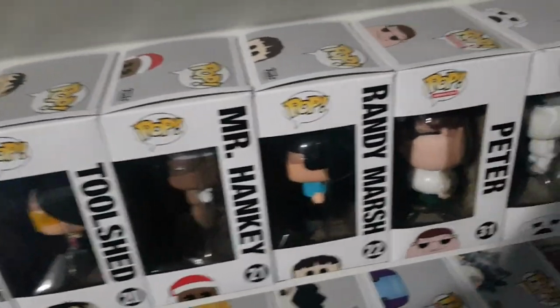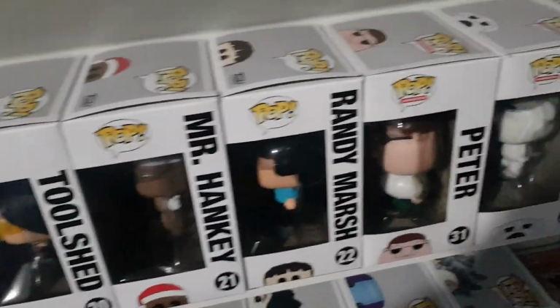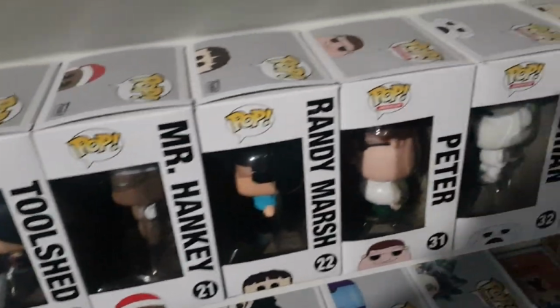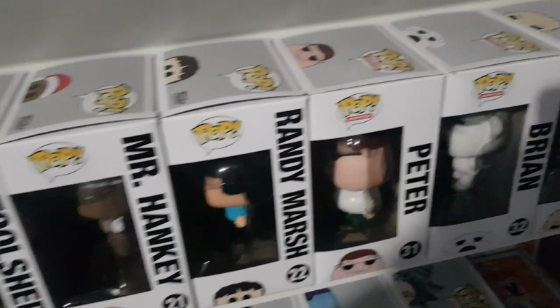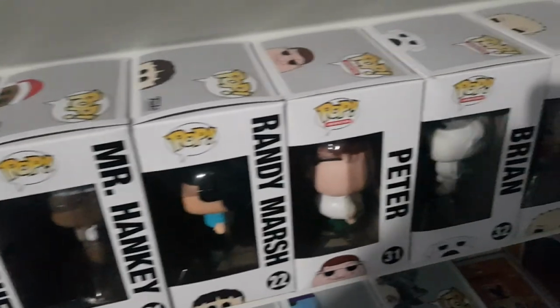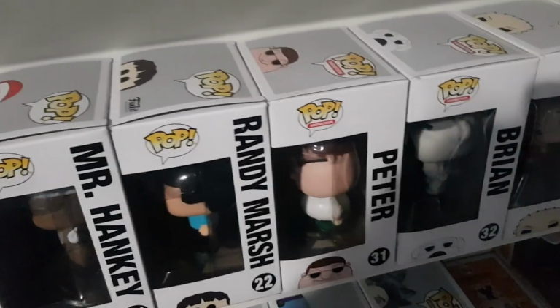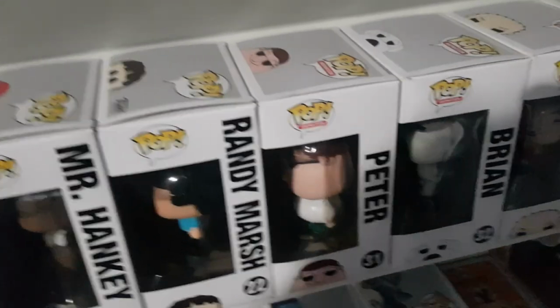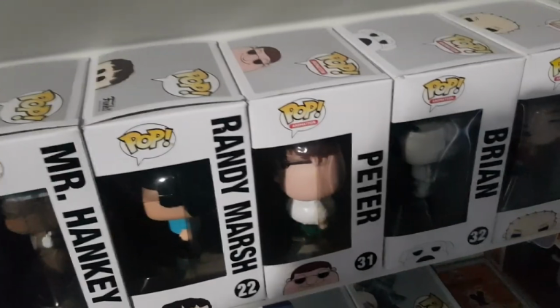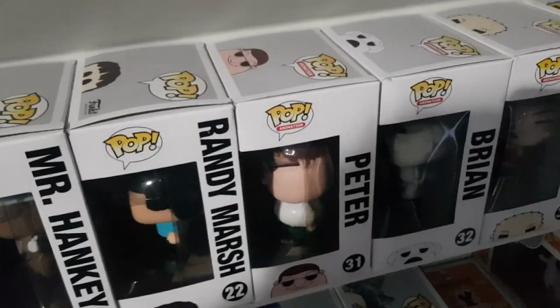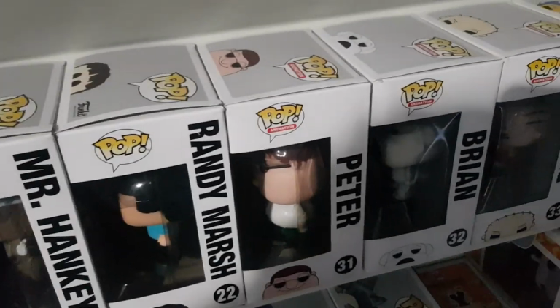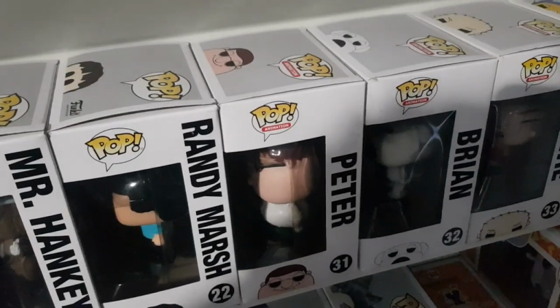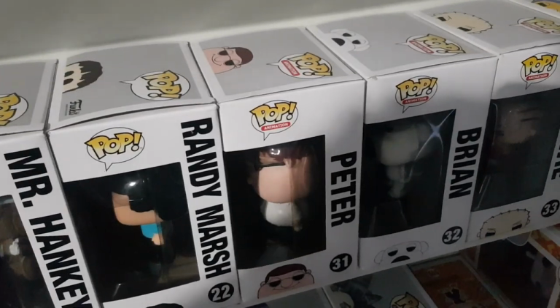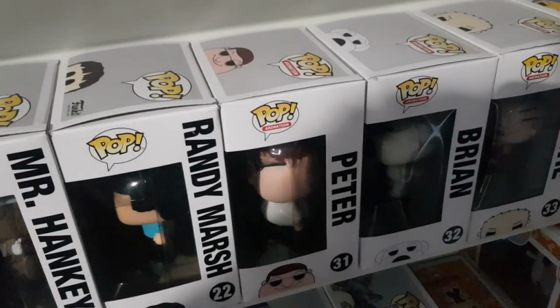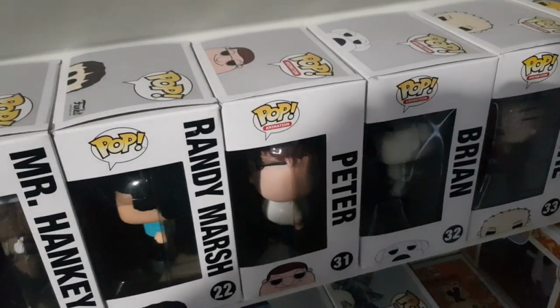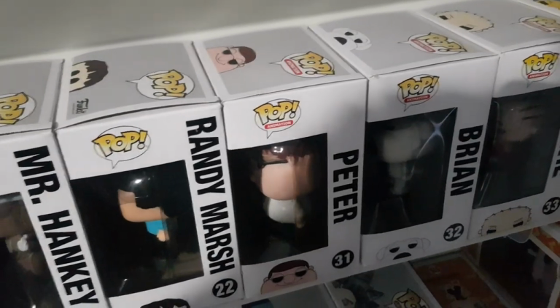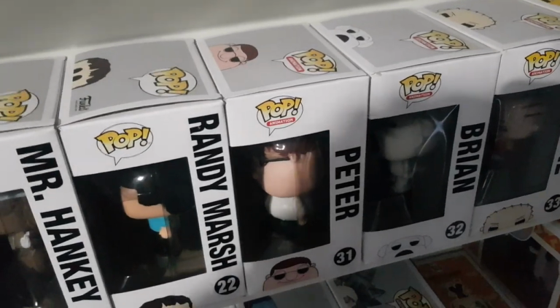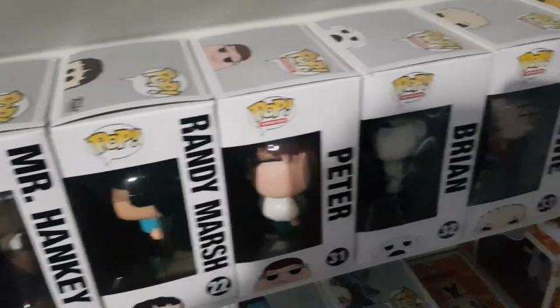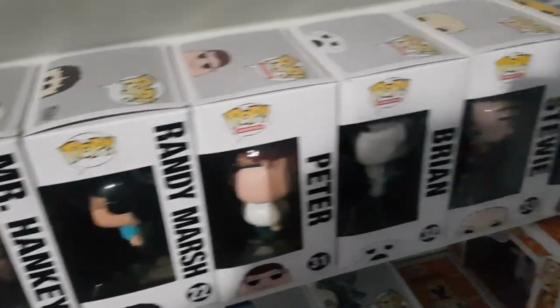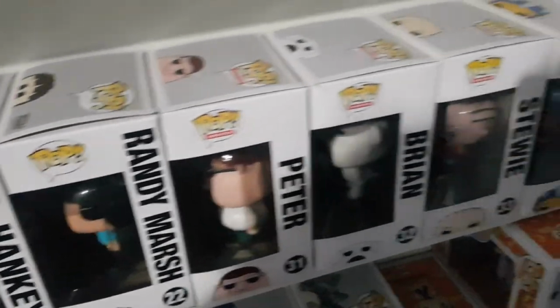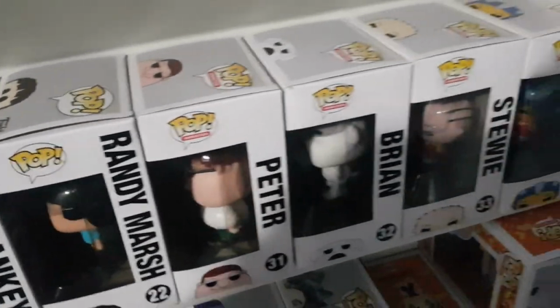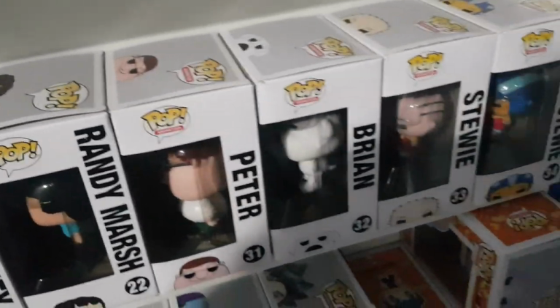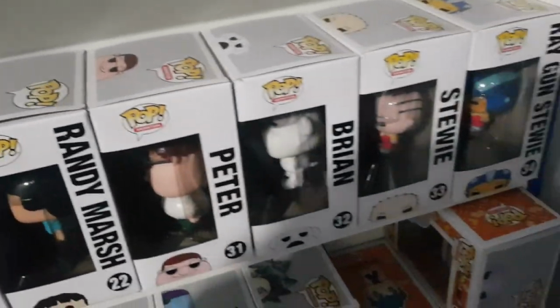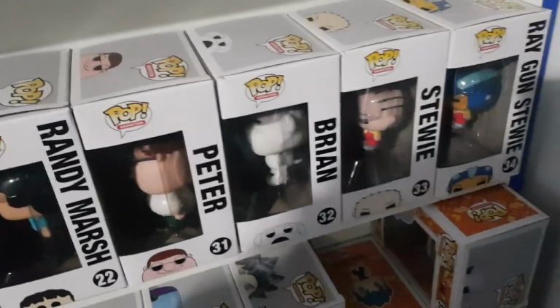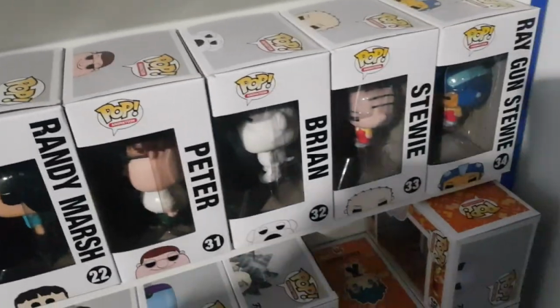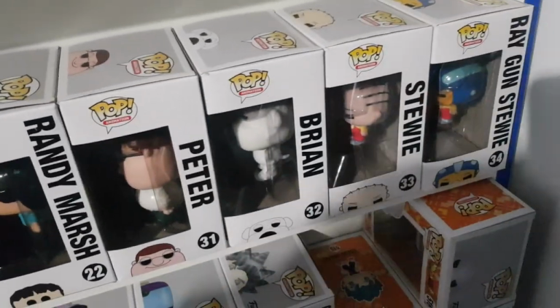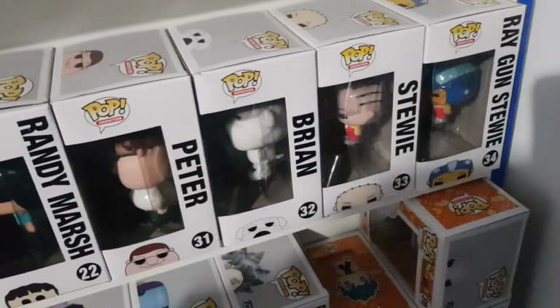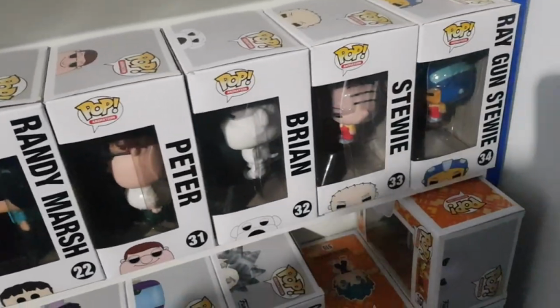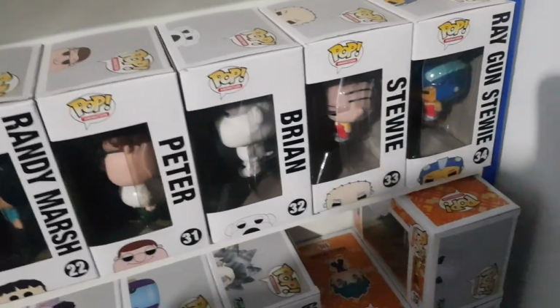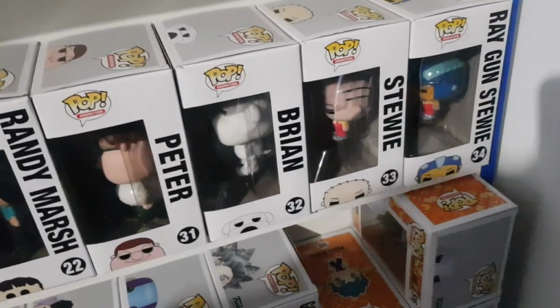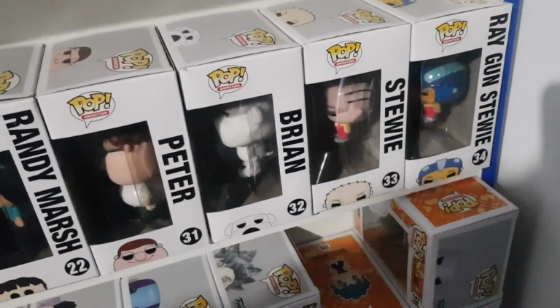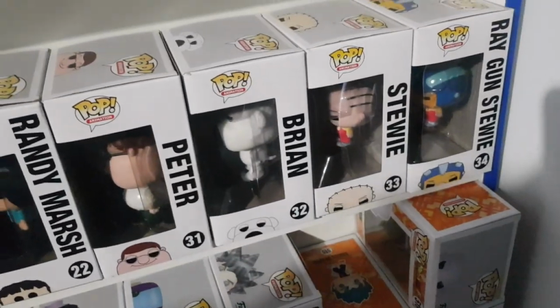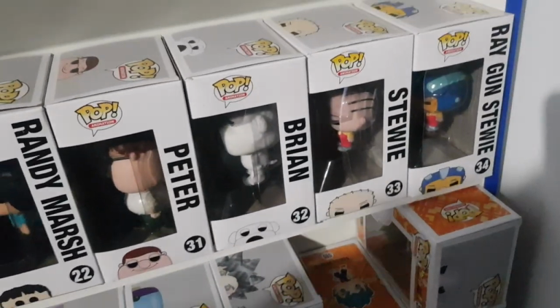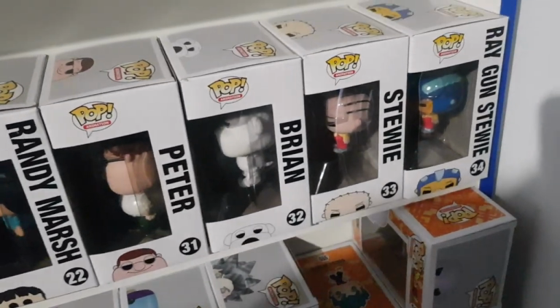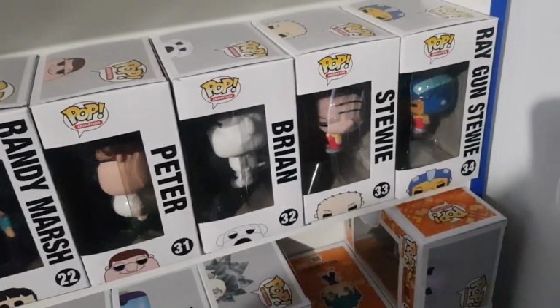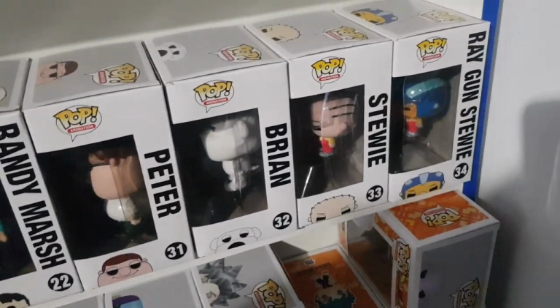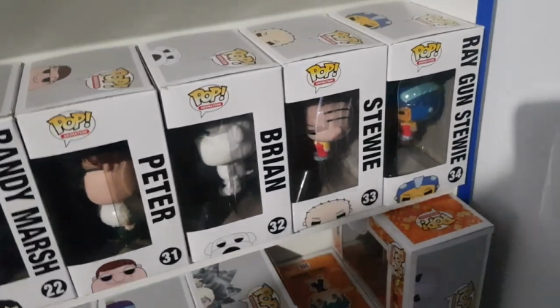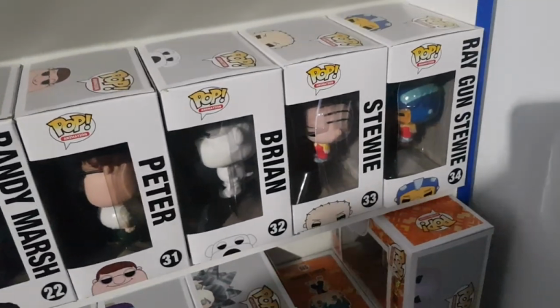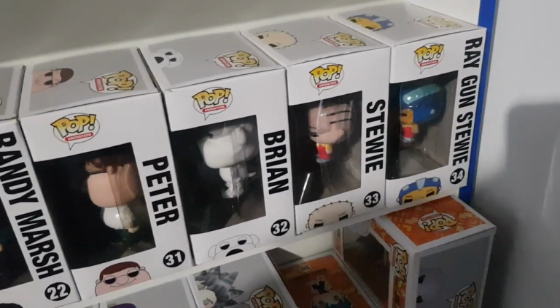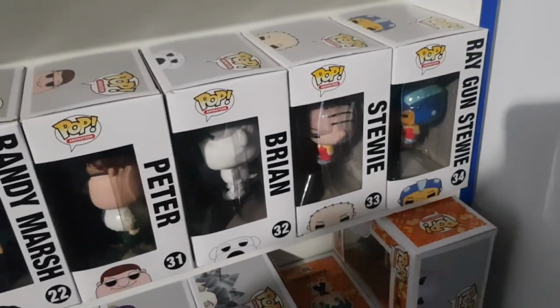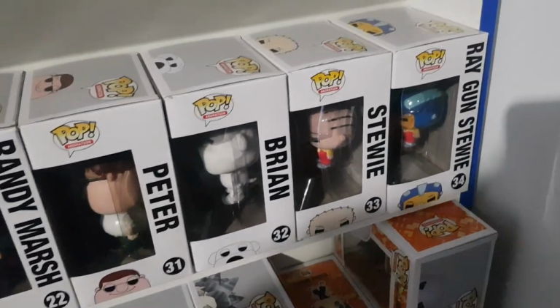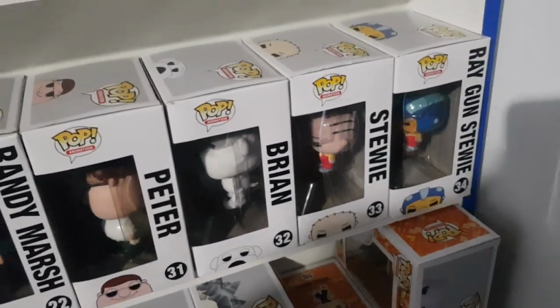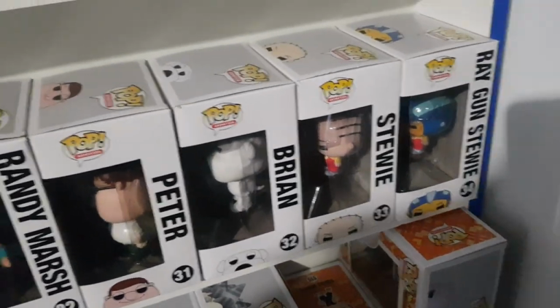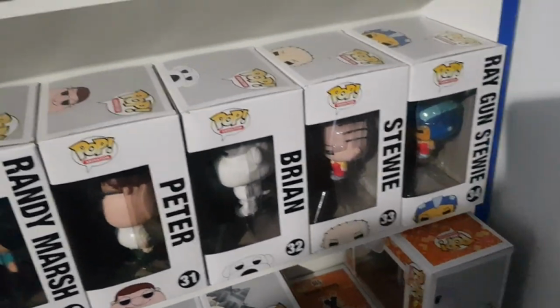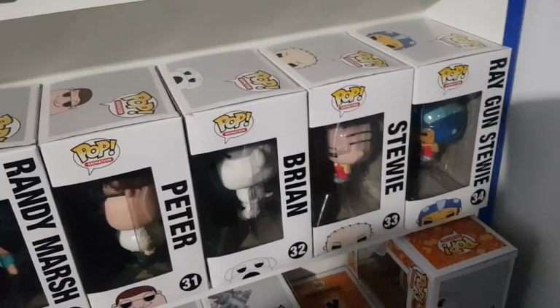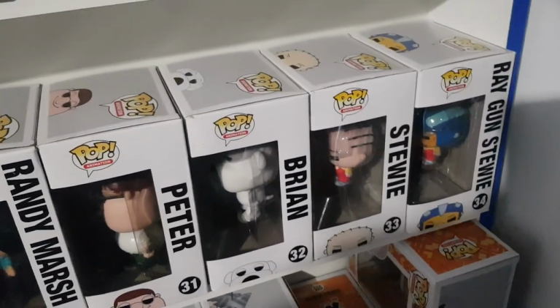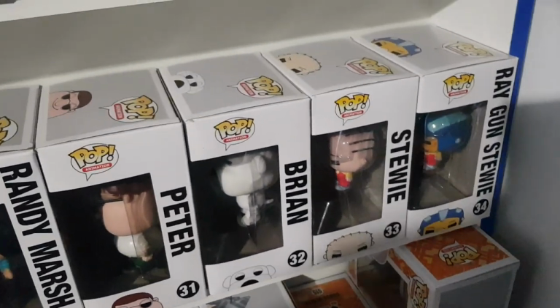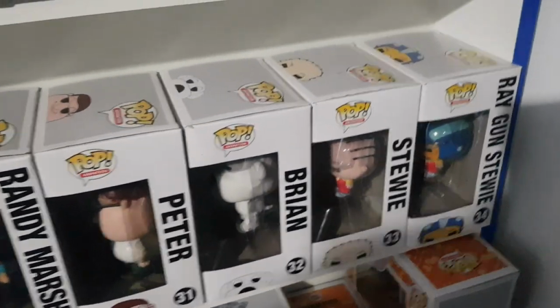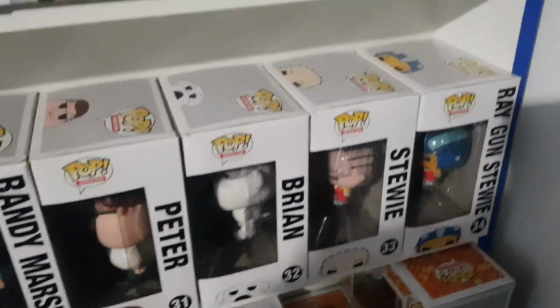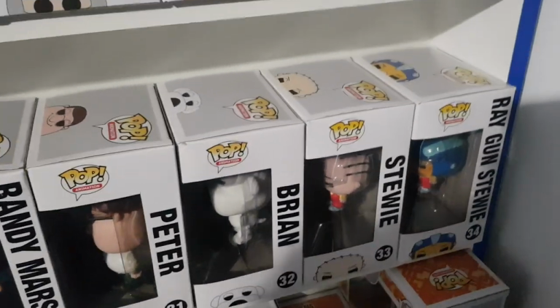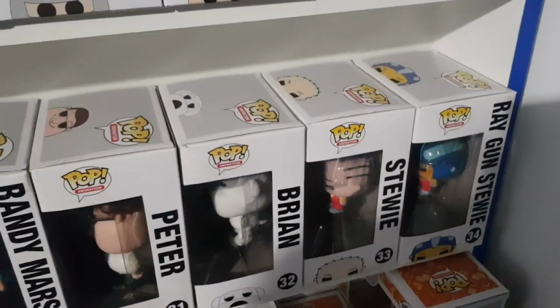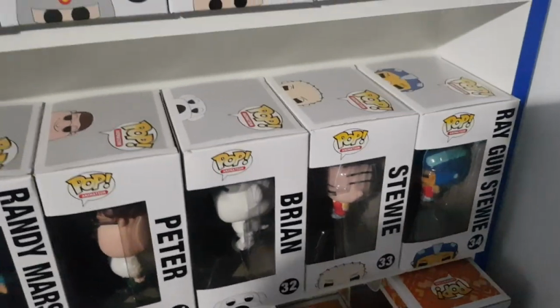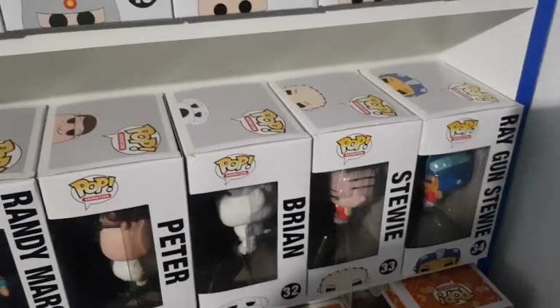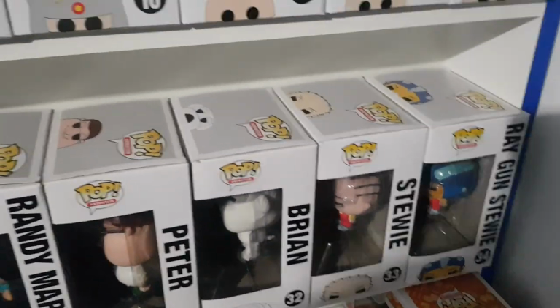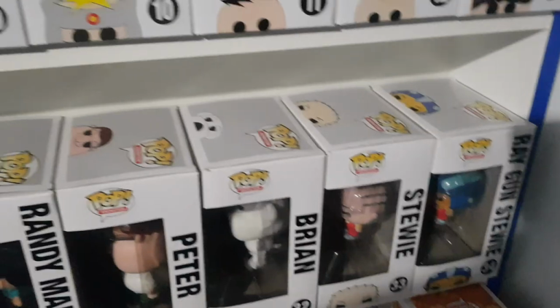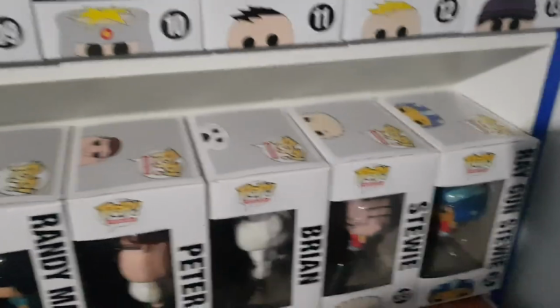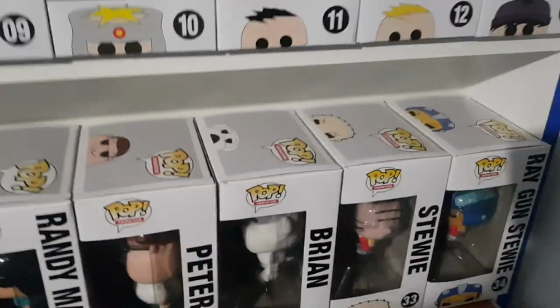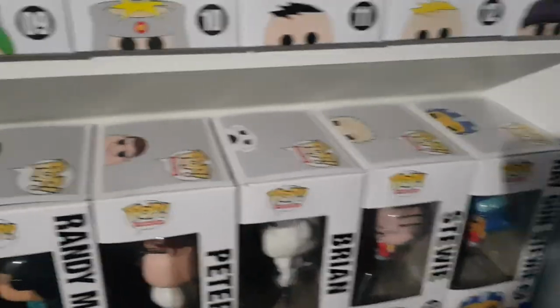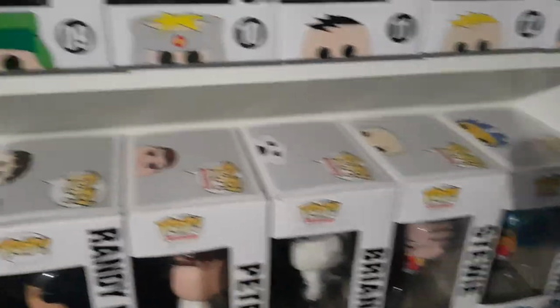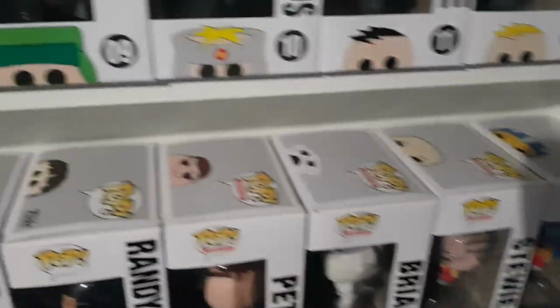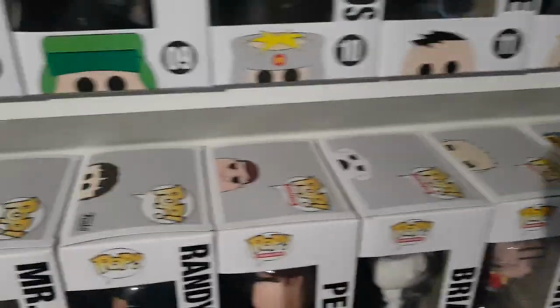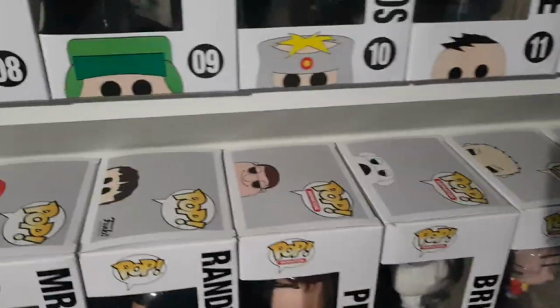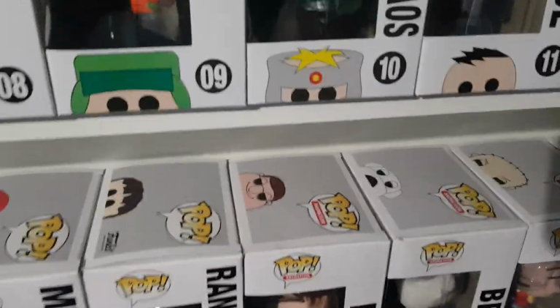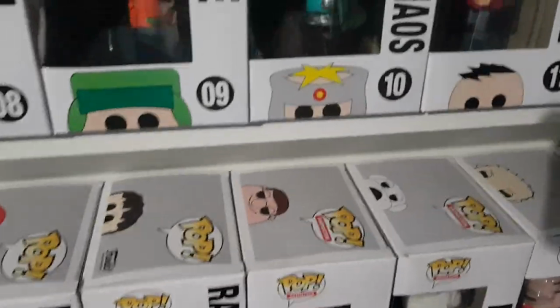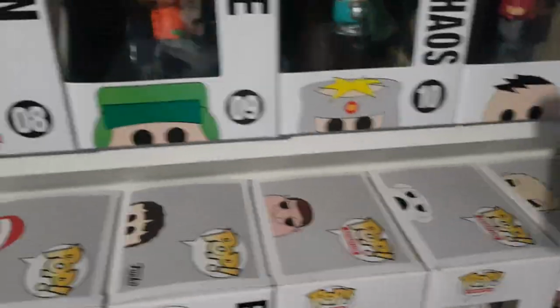We have Peter, Brian, Stewie and Stewie with Raygun from Family Guy.